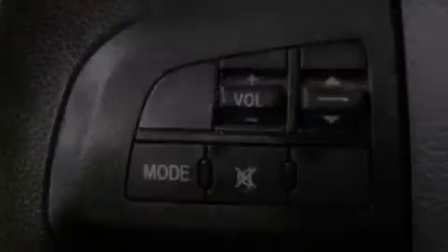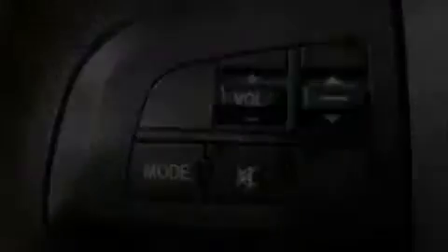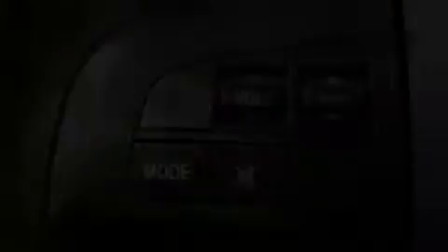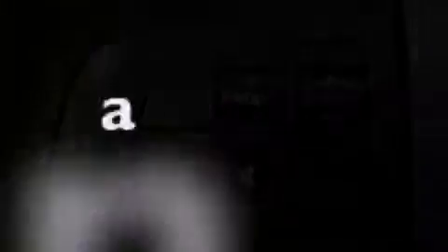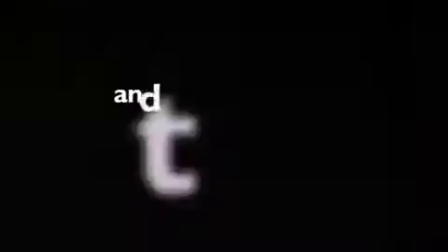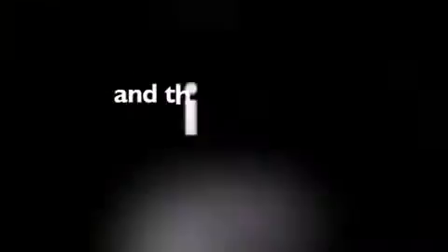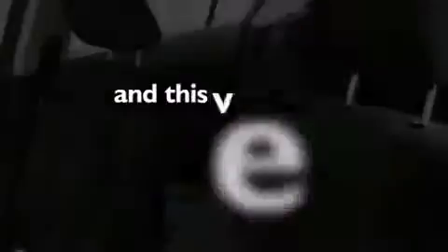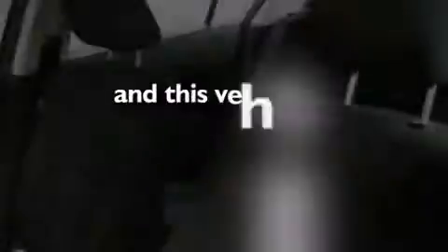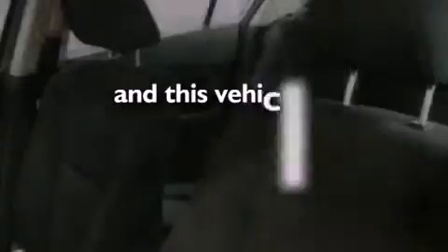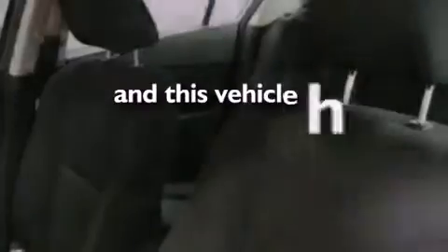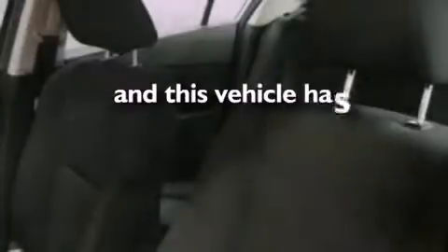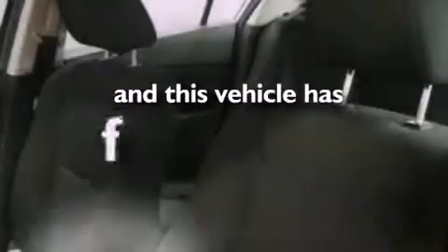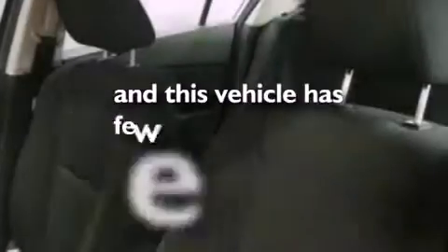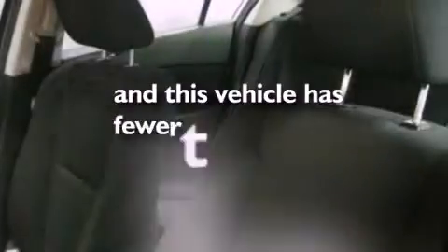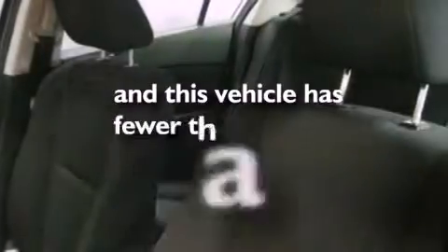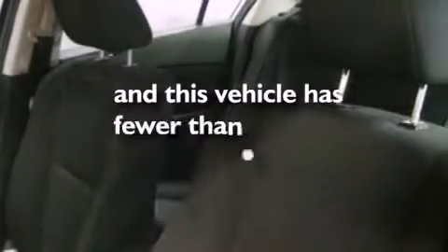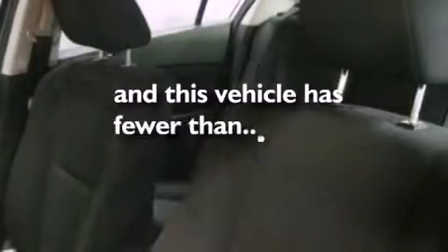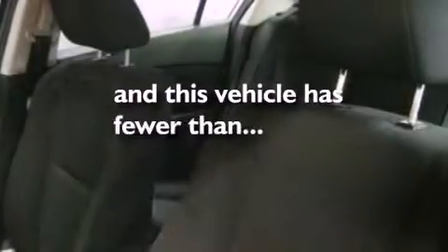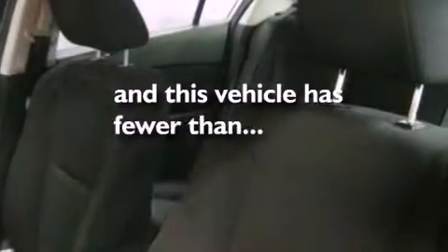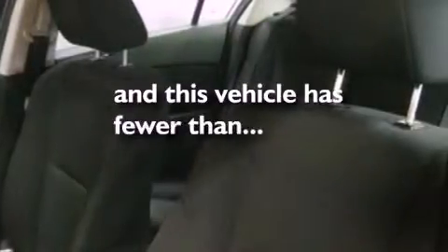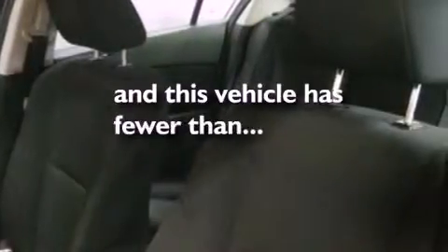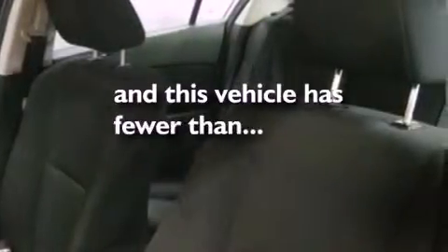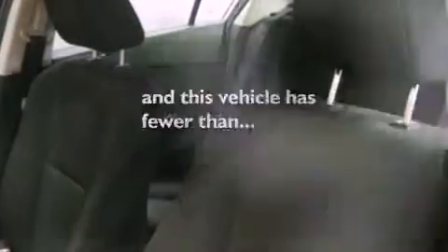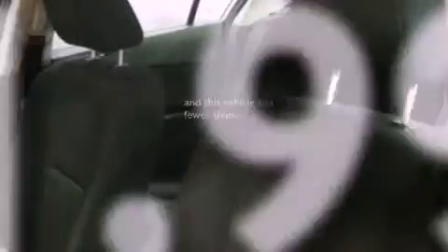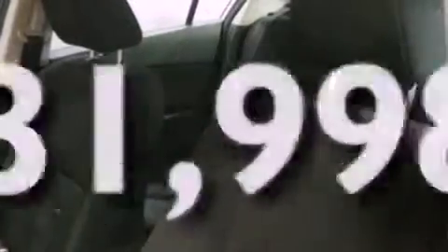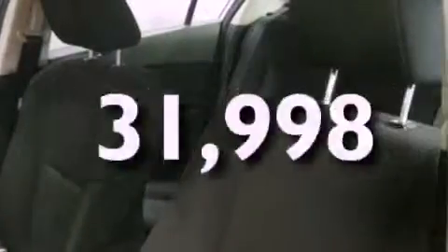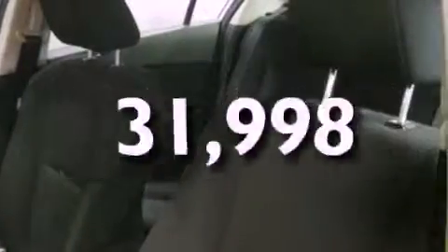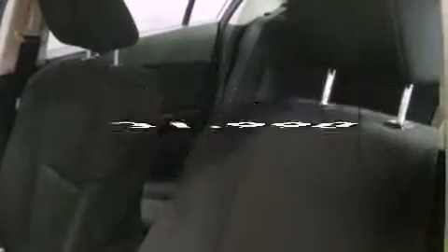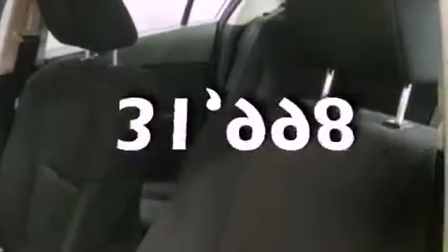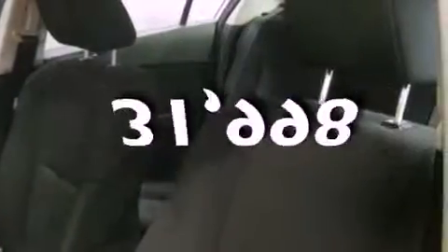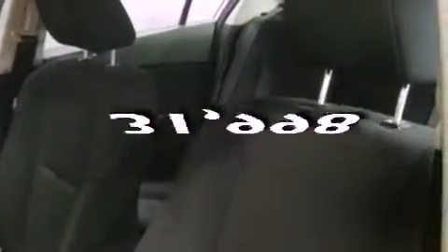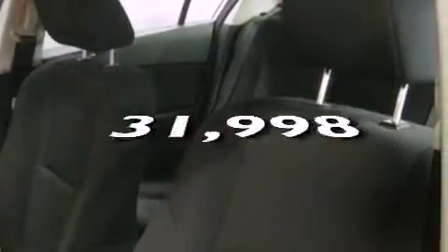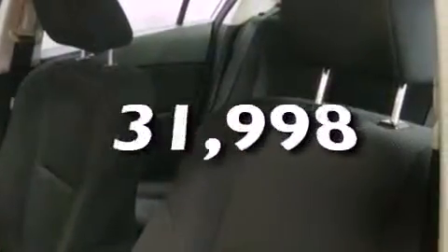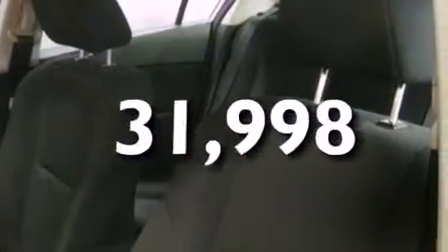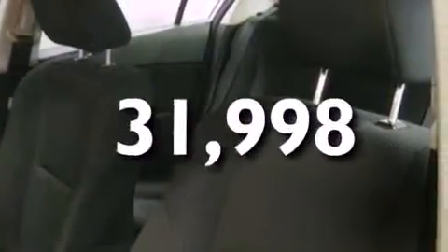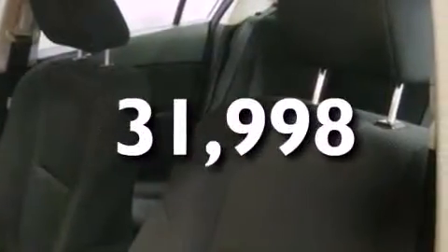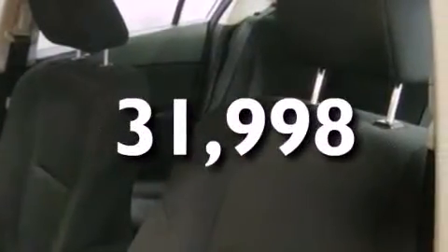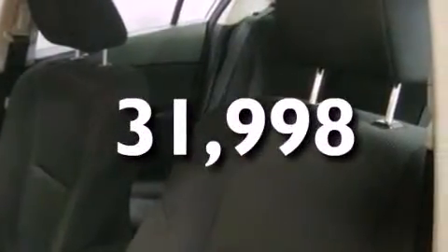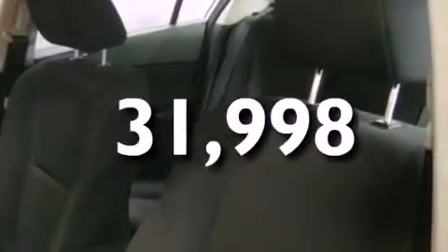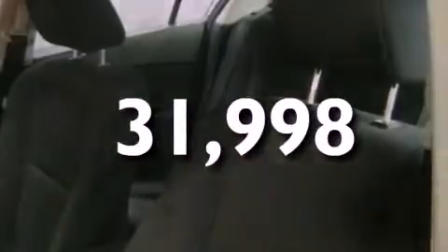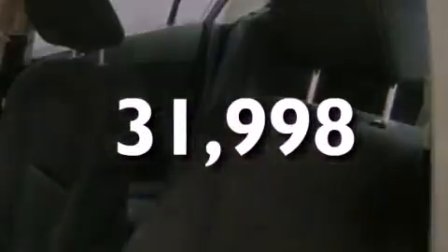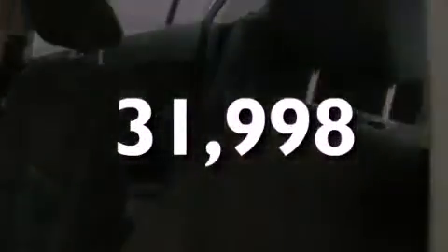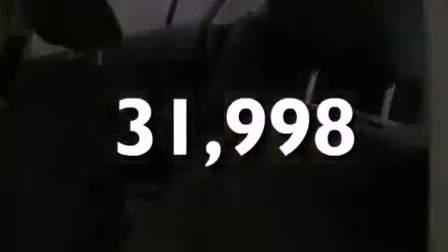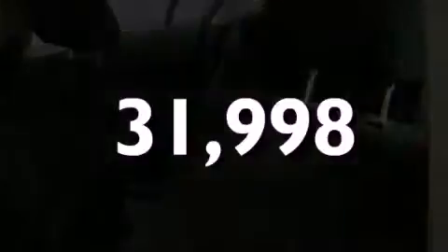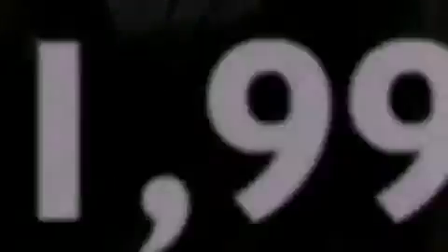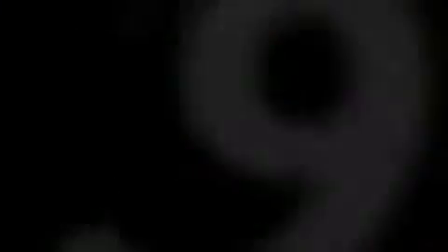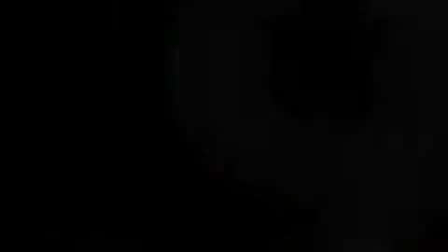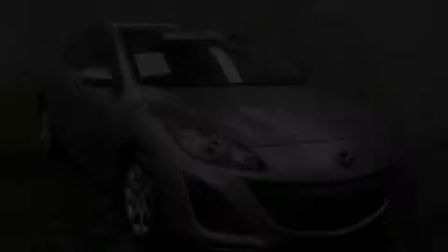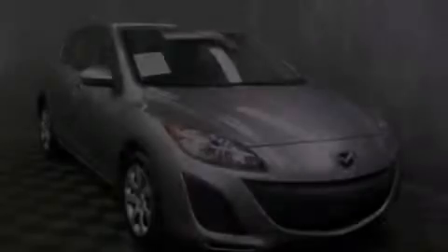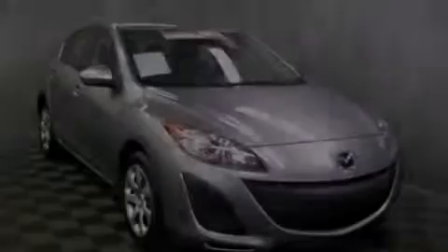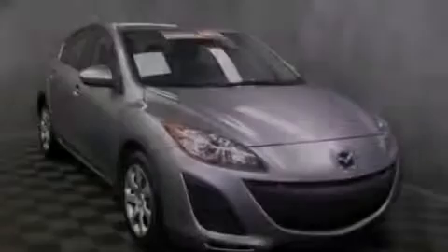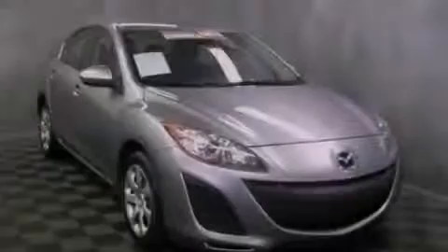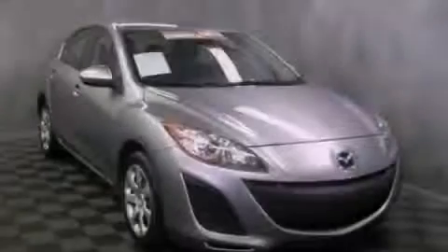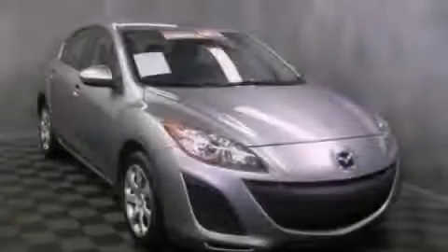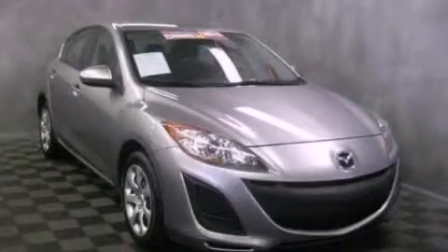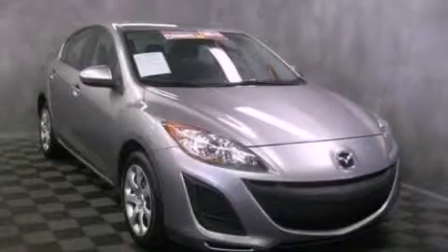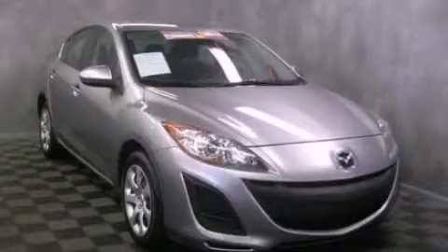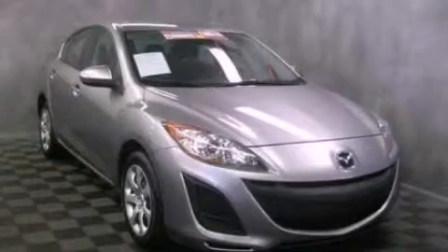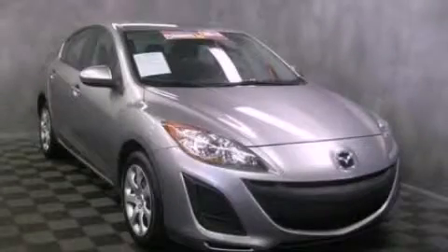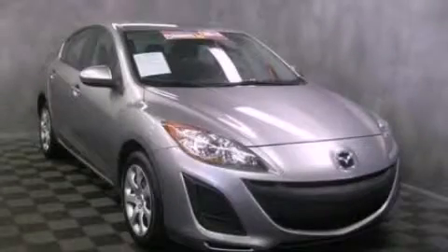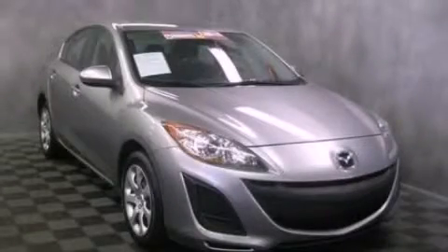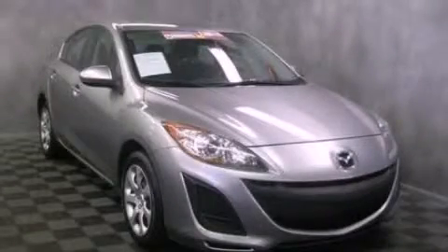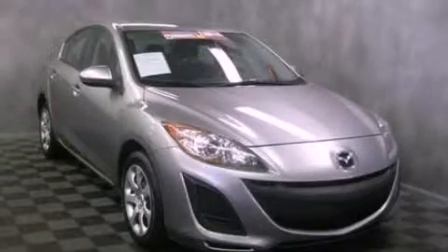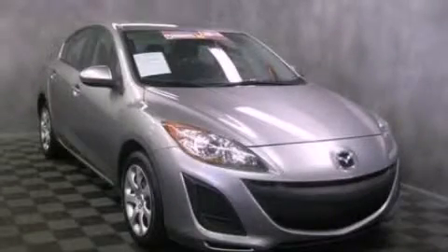This vehicle has less than 32,000 miles. Call now to find out how you can own this breathtaking vehicle.